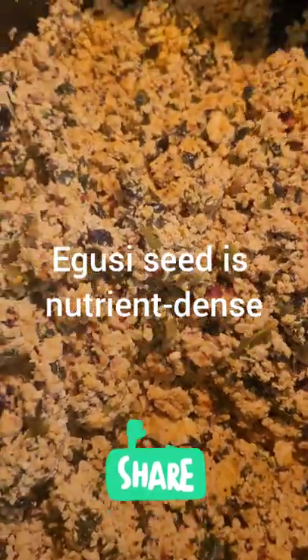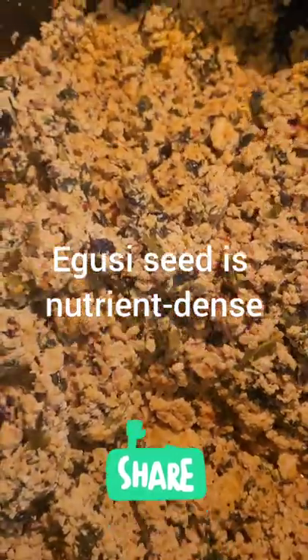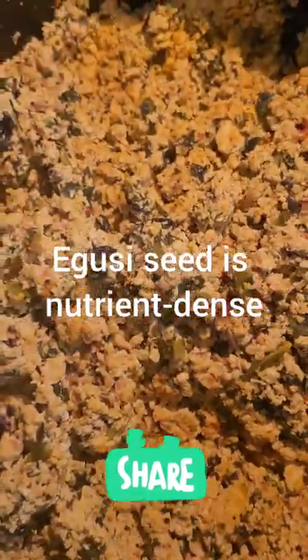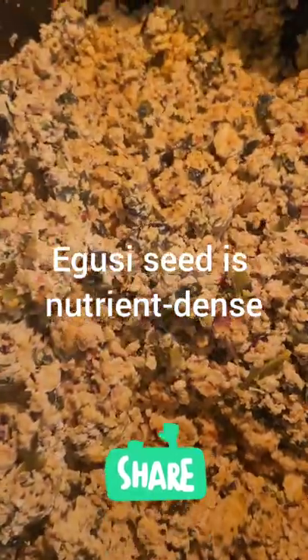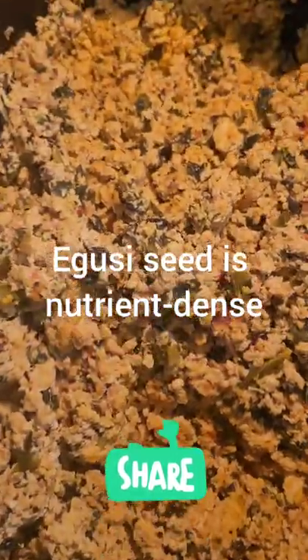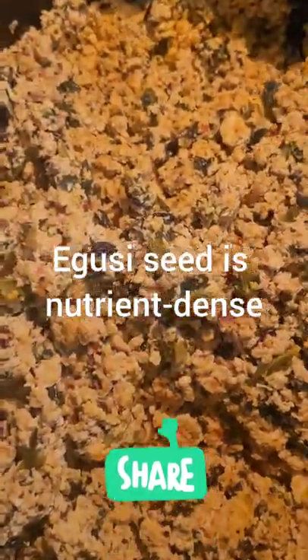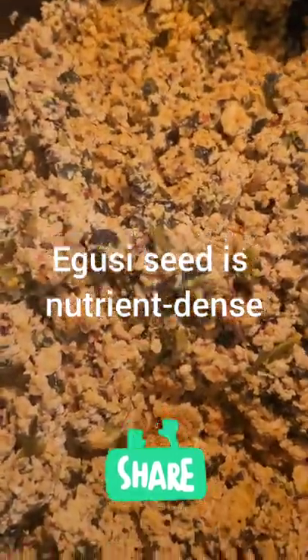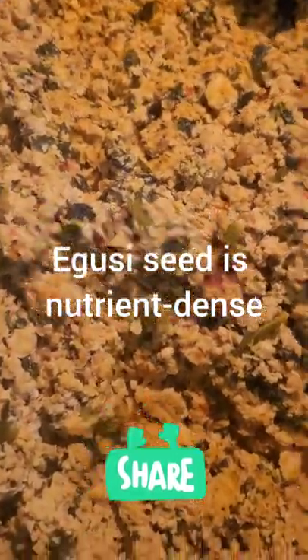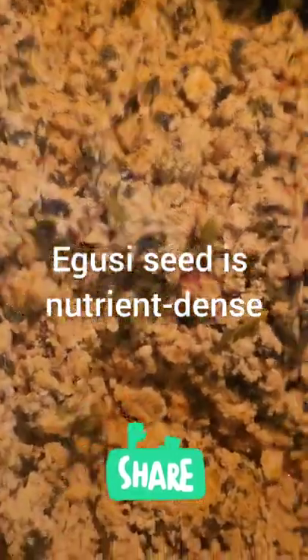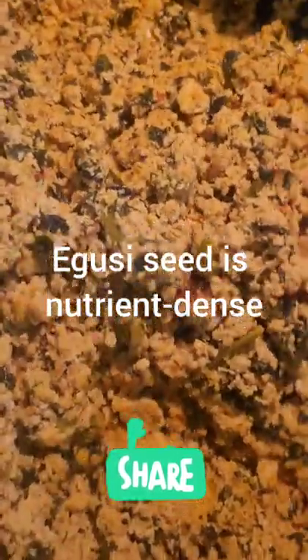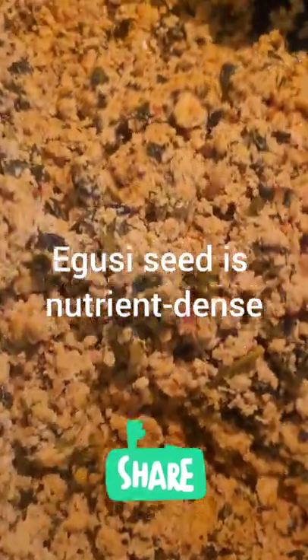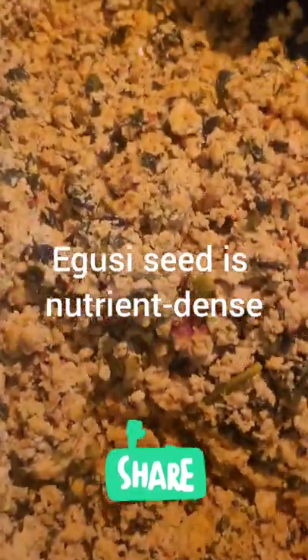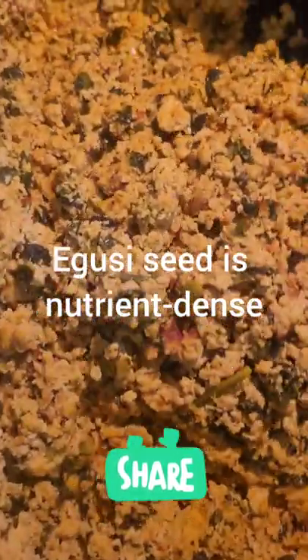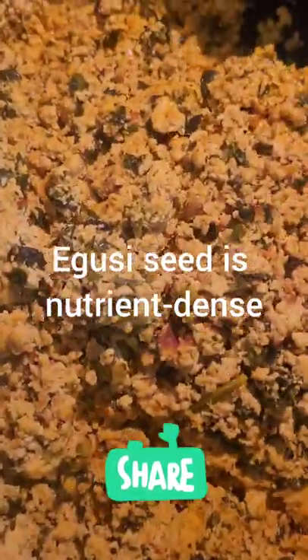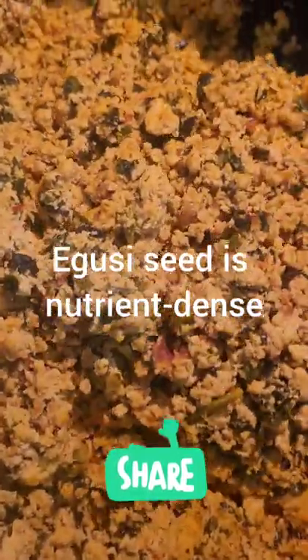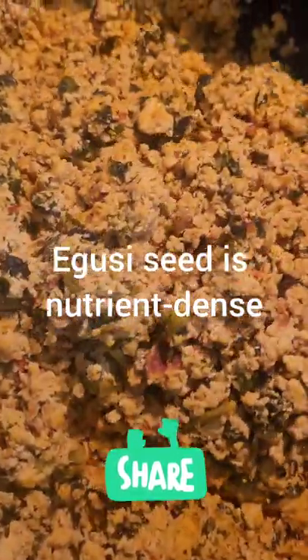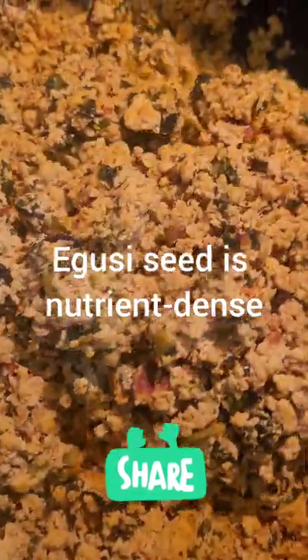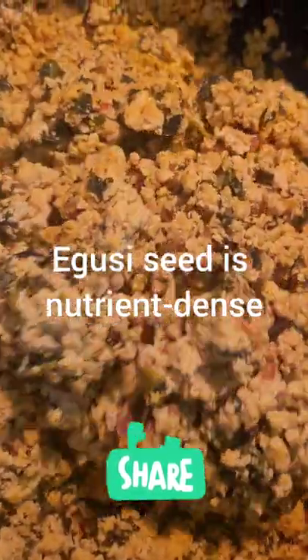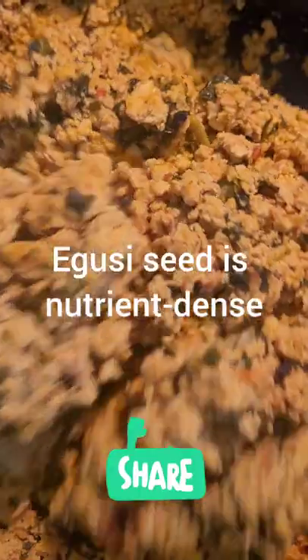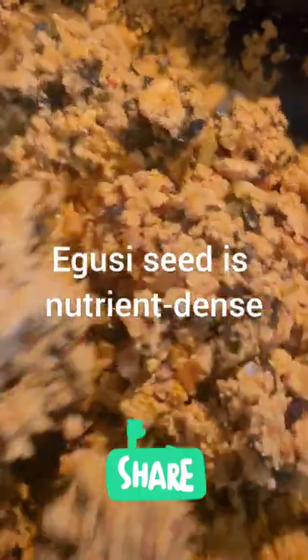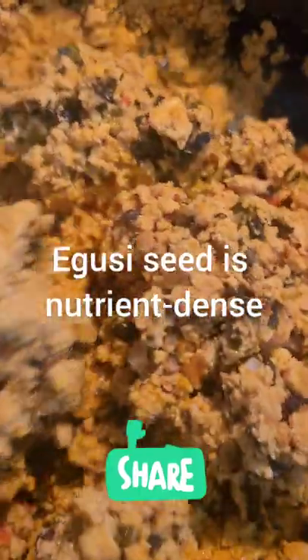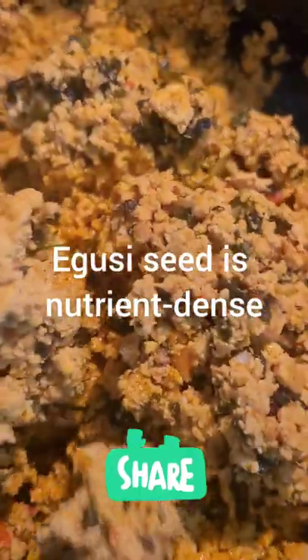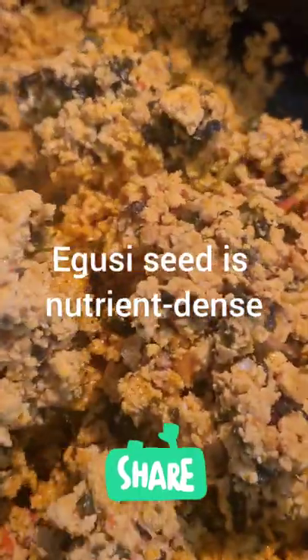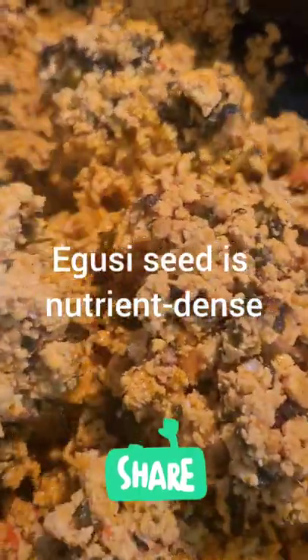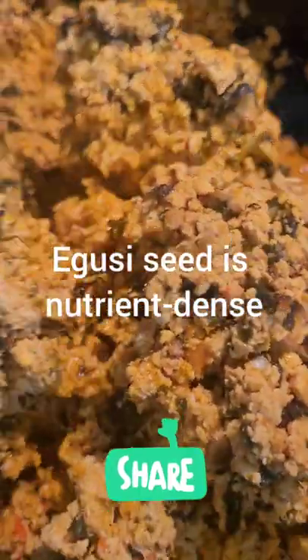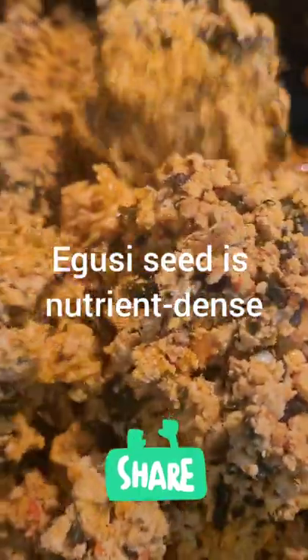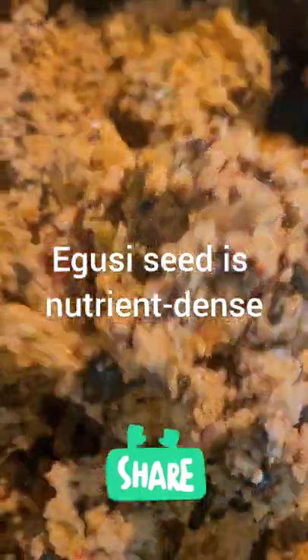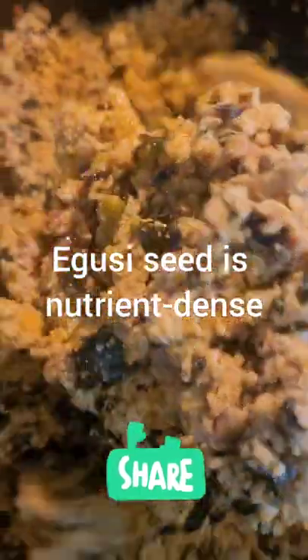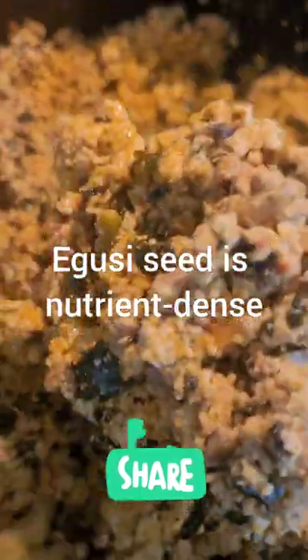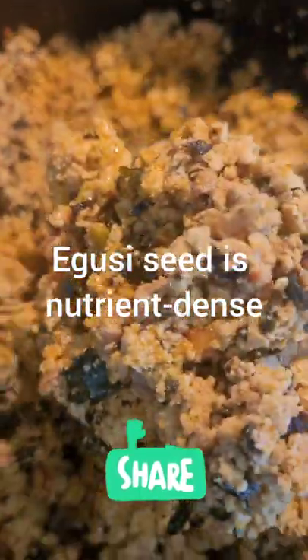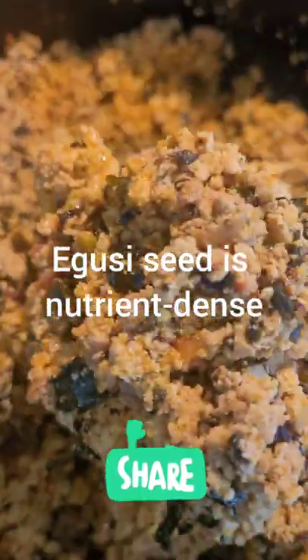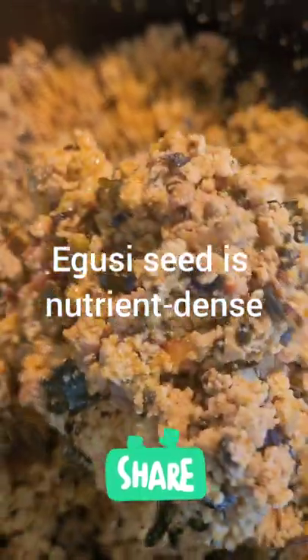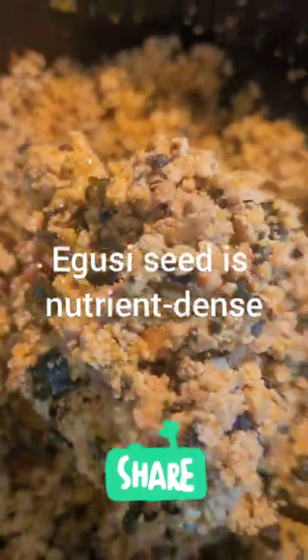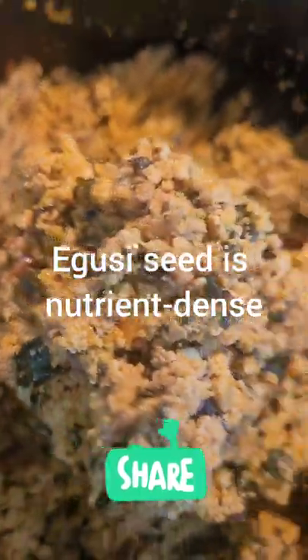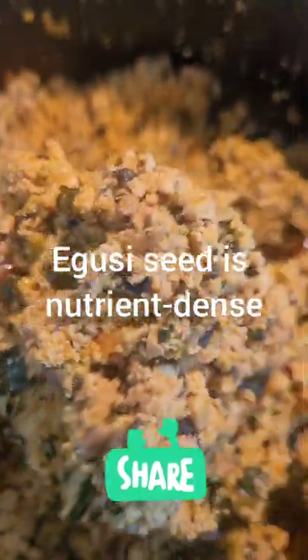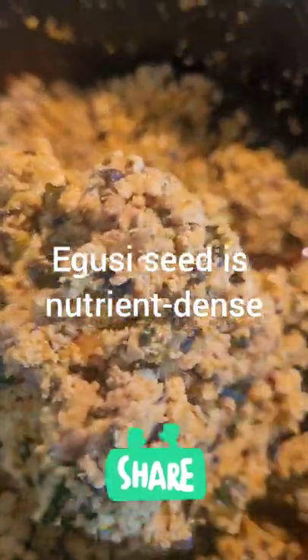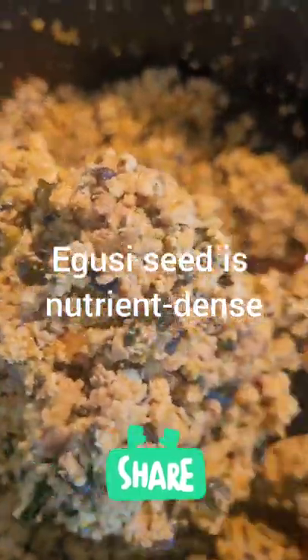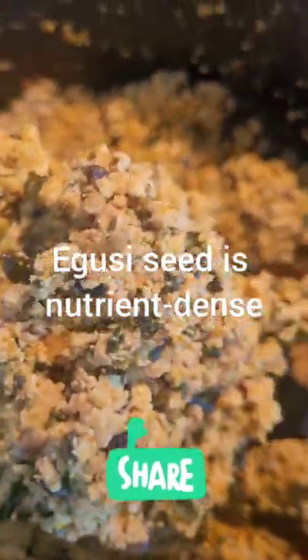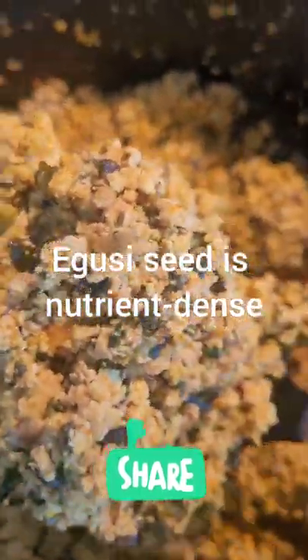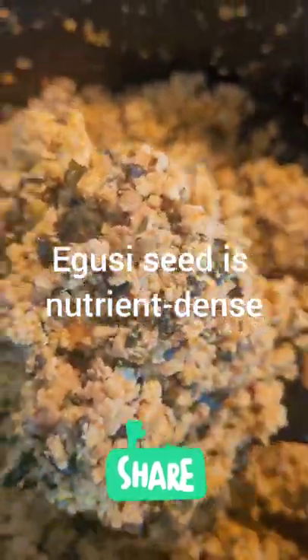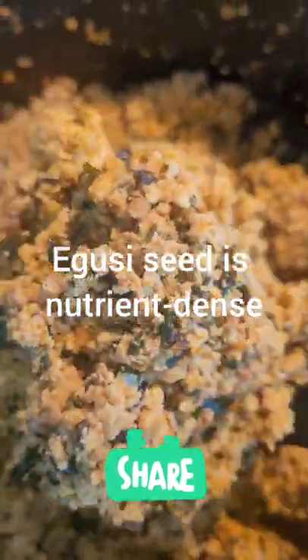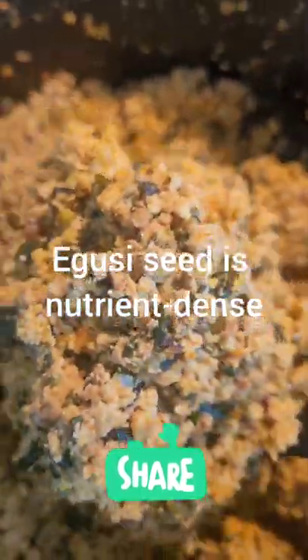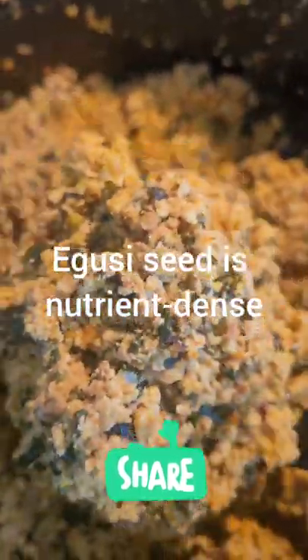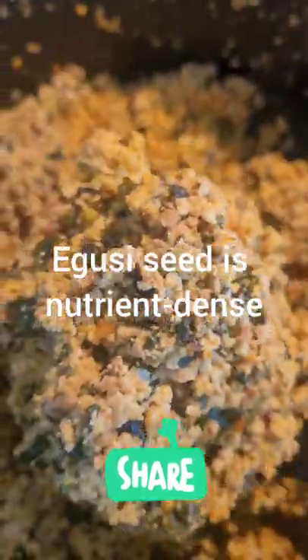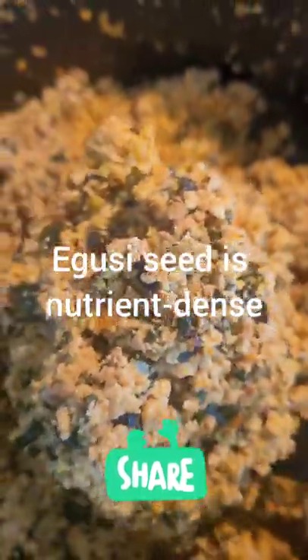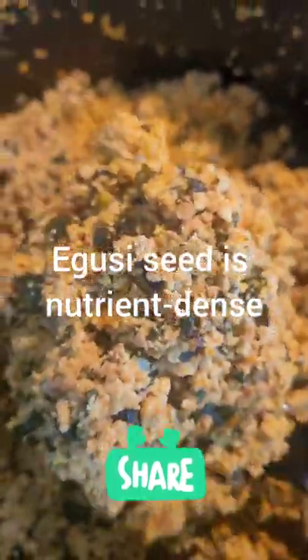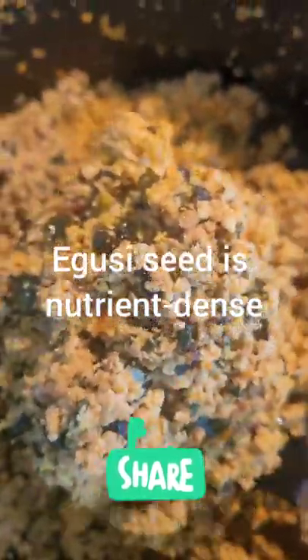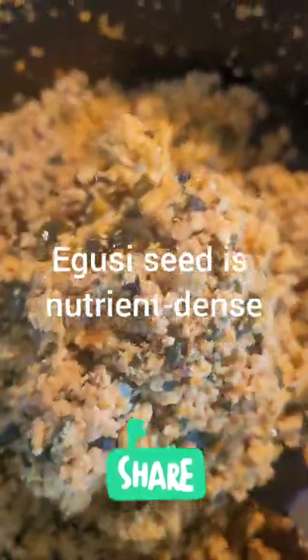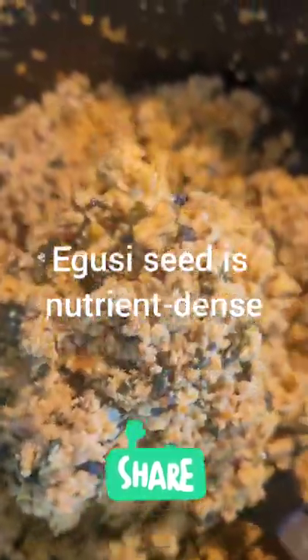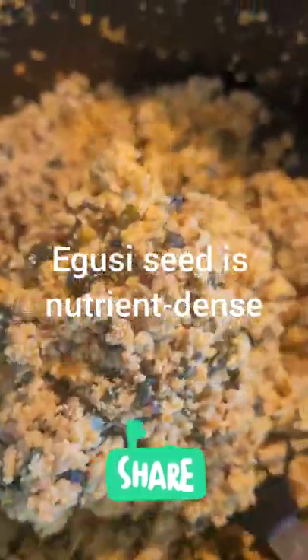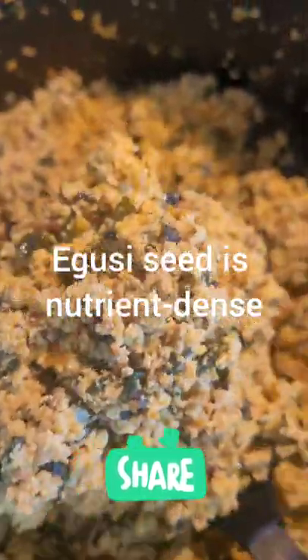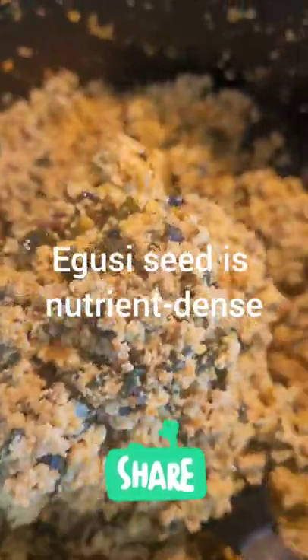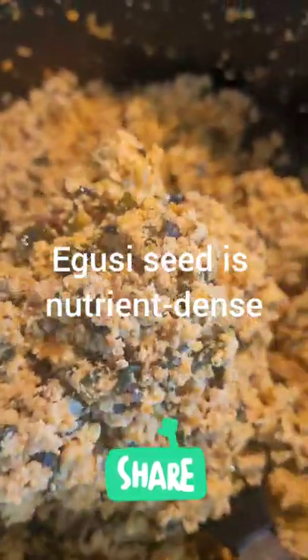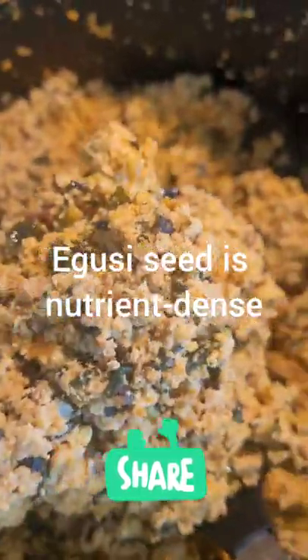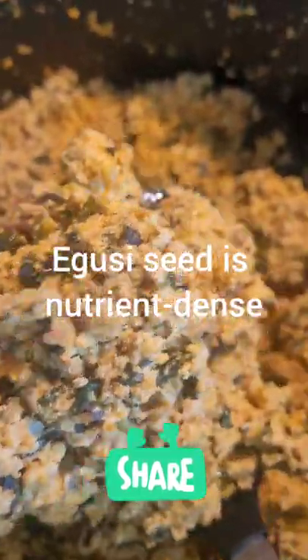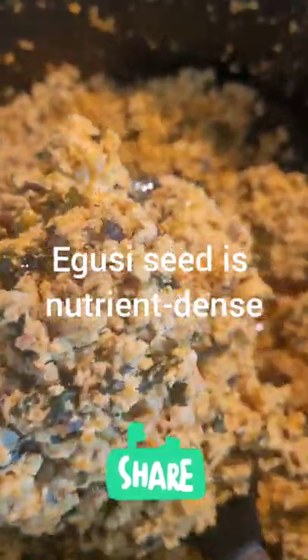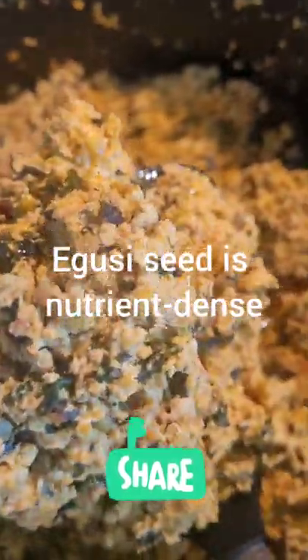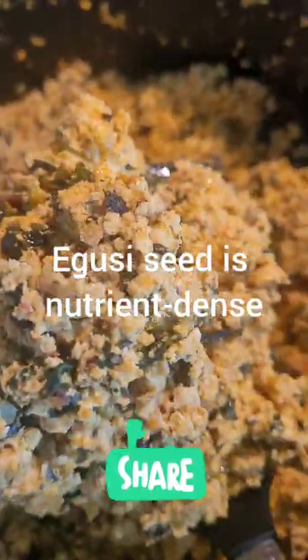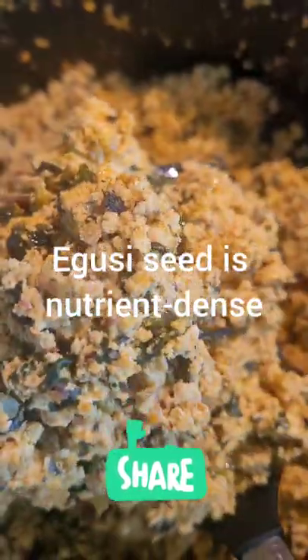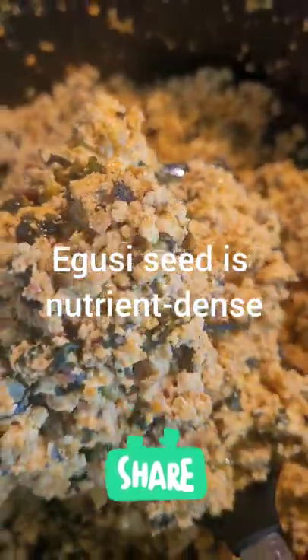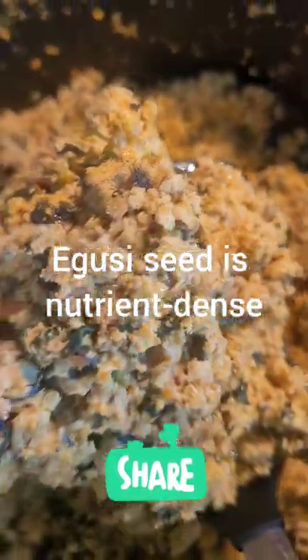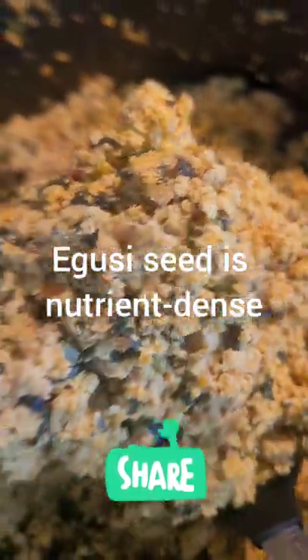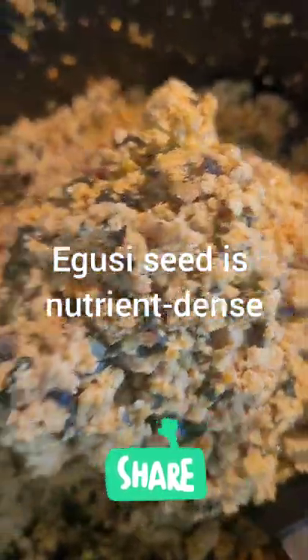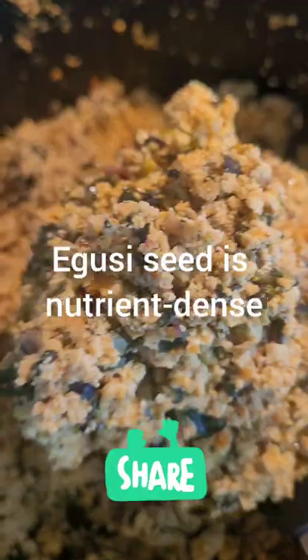So don't sleep on goosey. As a matter of fact, you don't even have to add any meat or anything else — it's already high in protein.